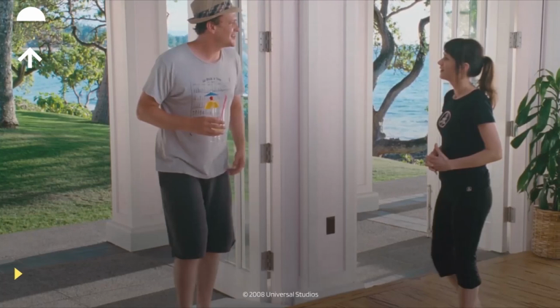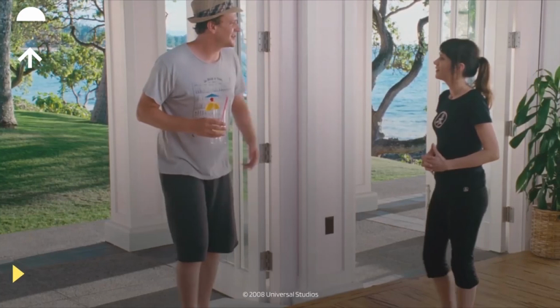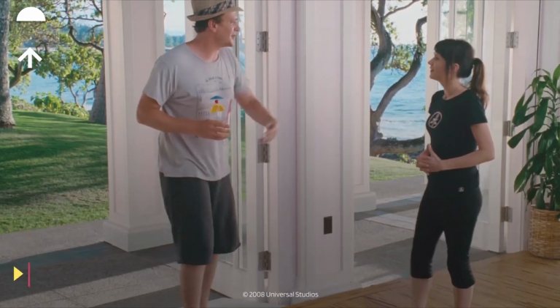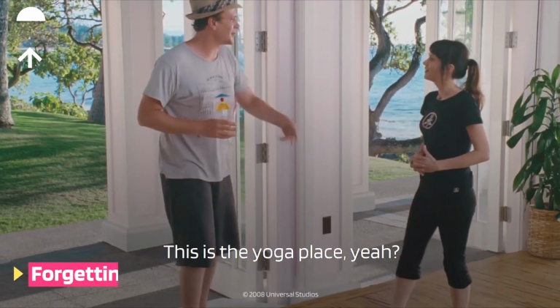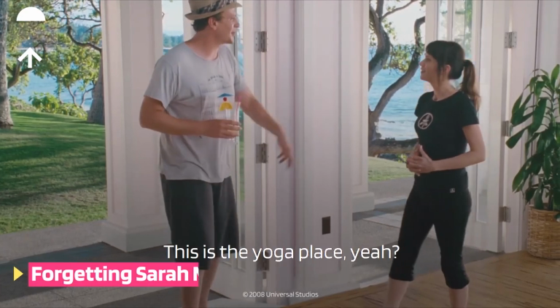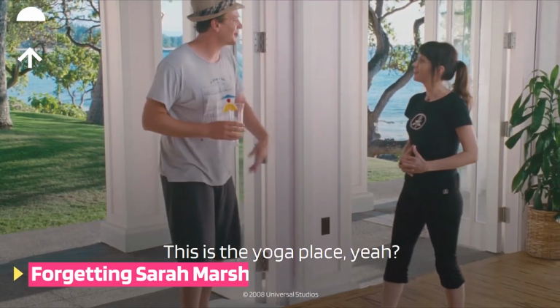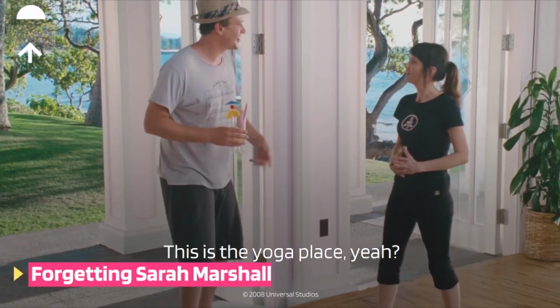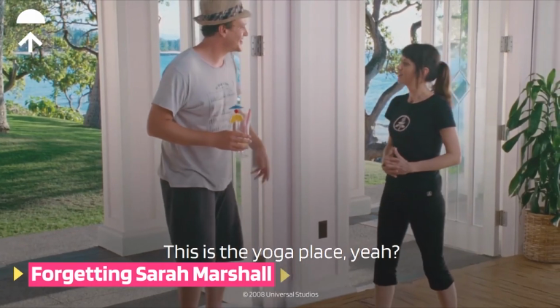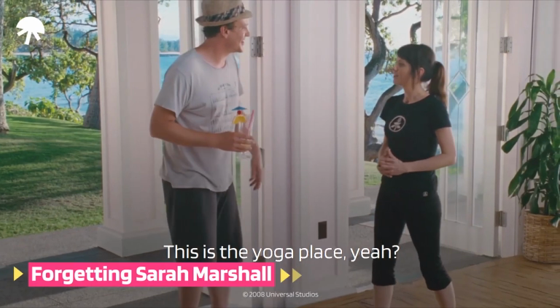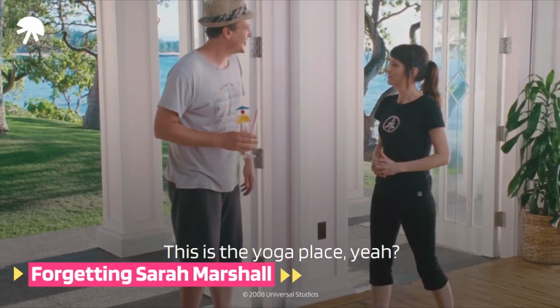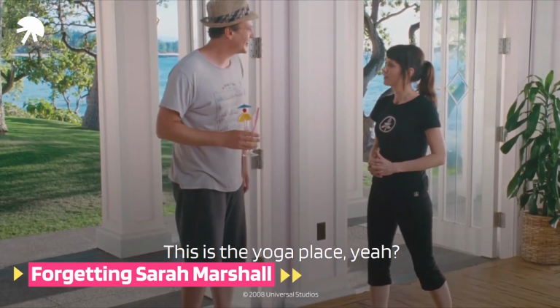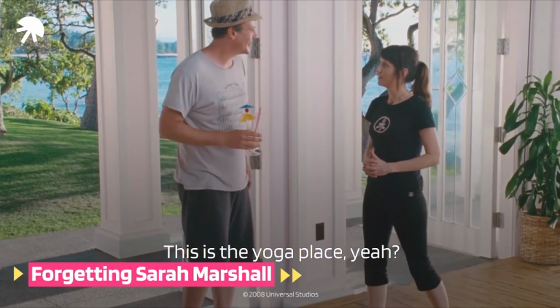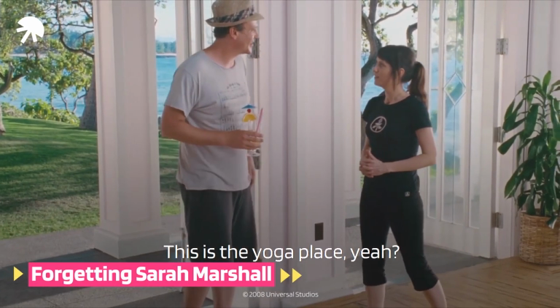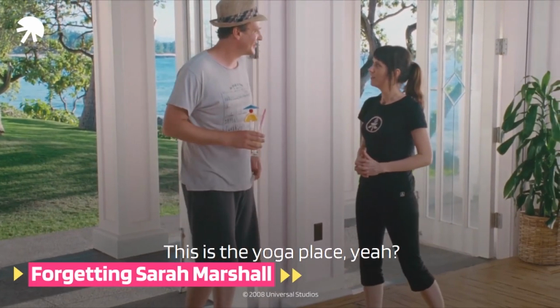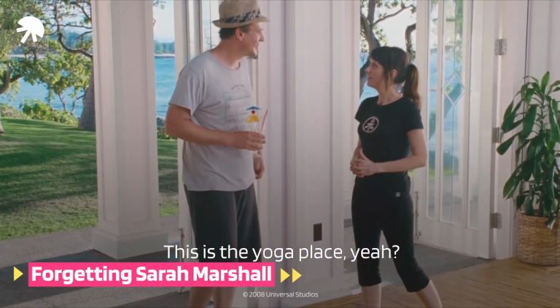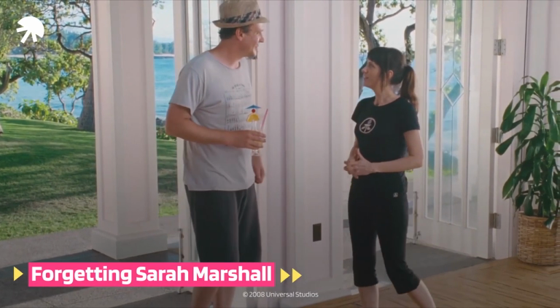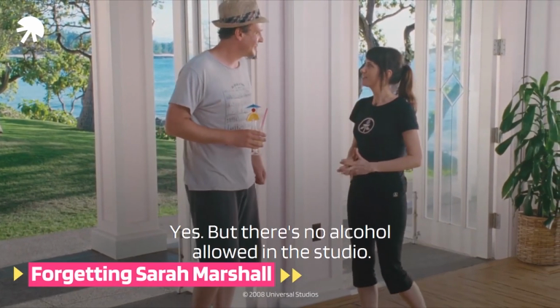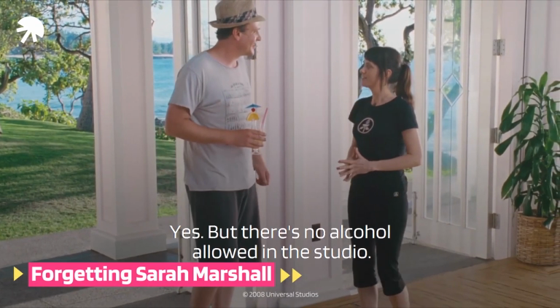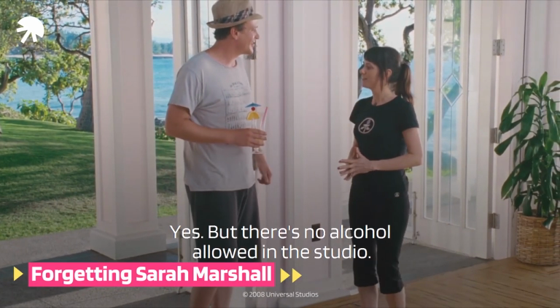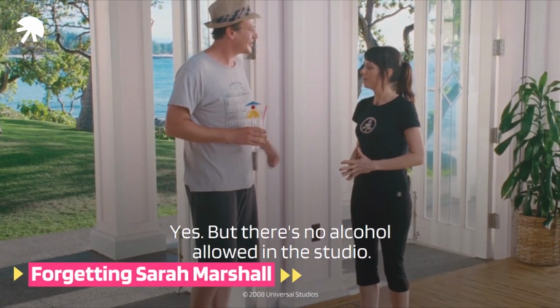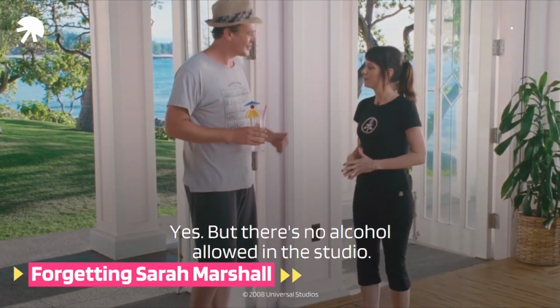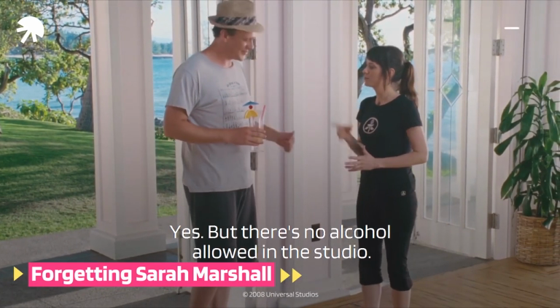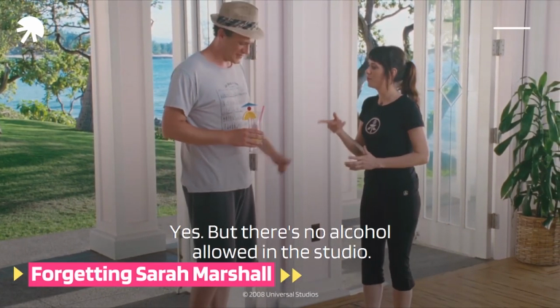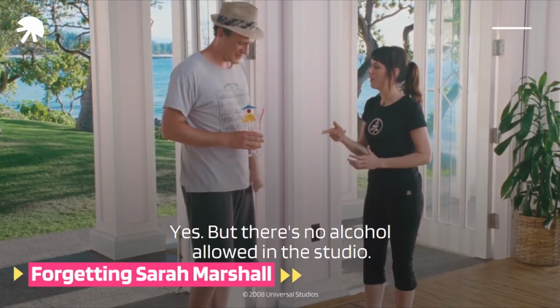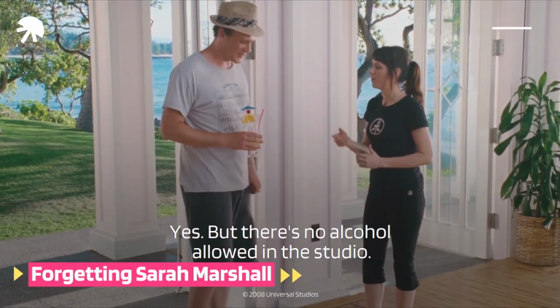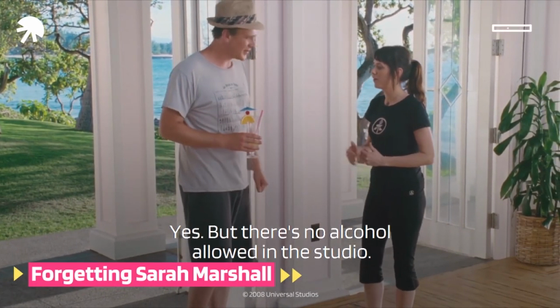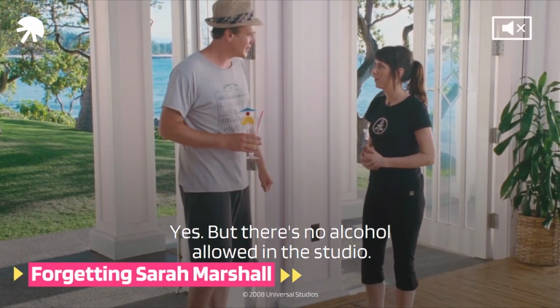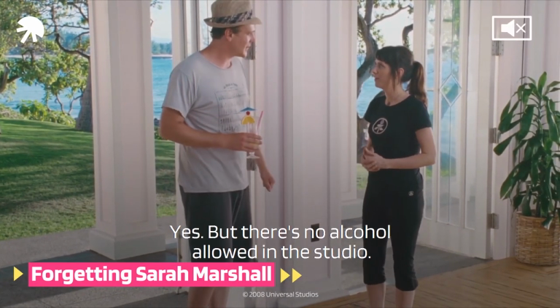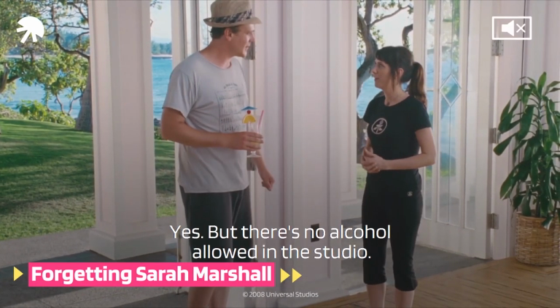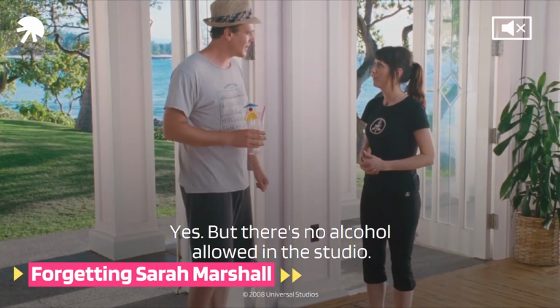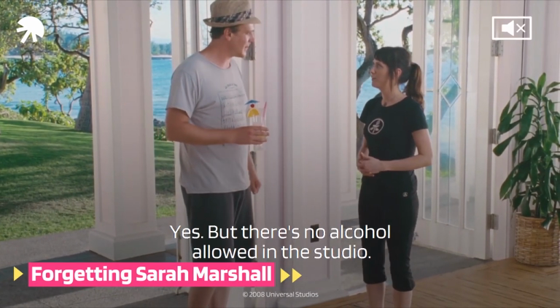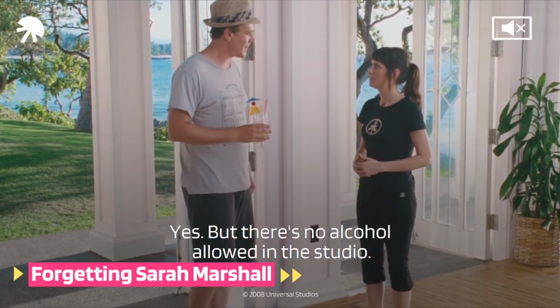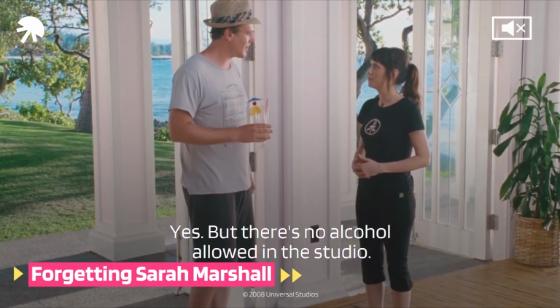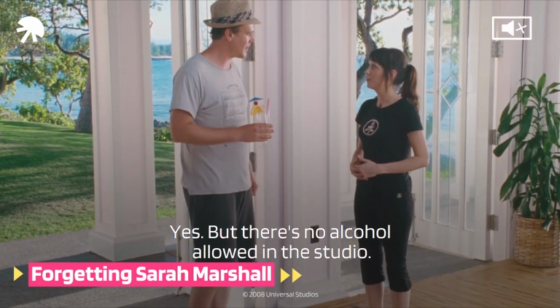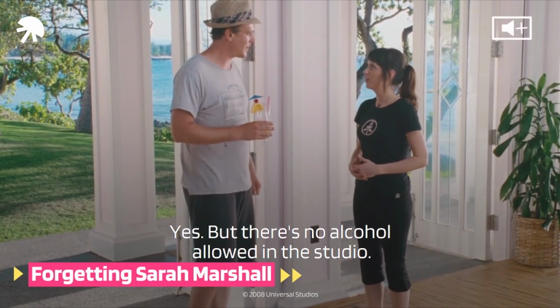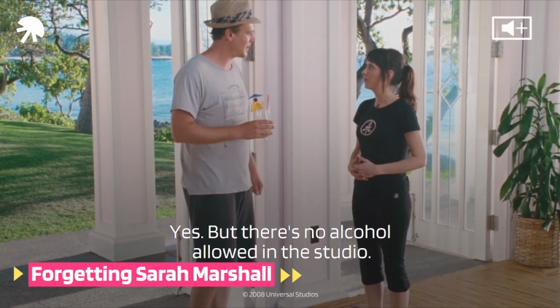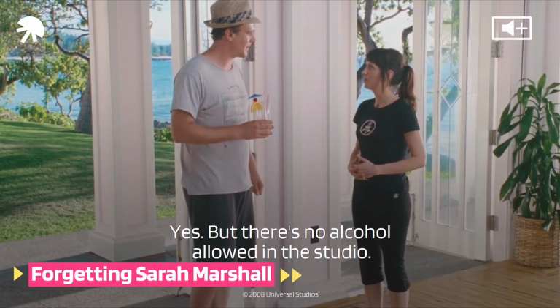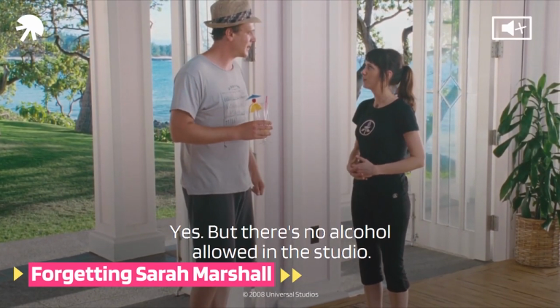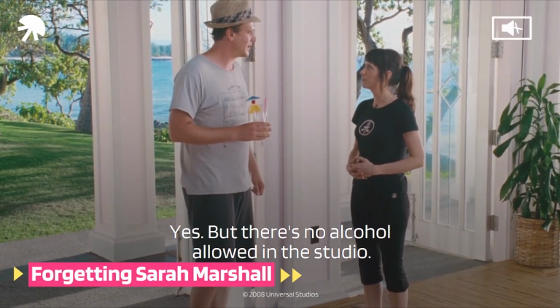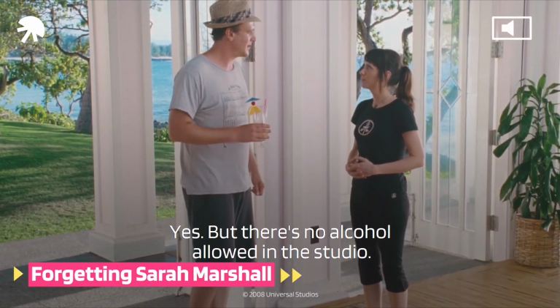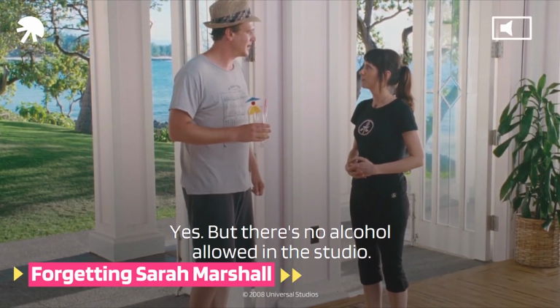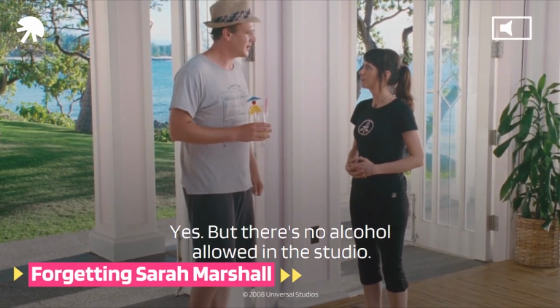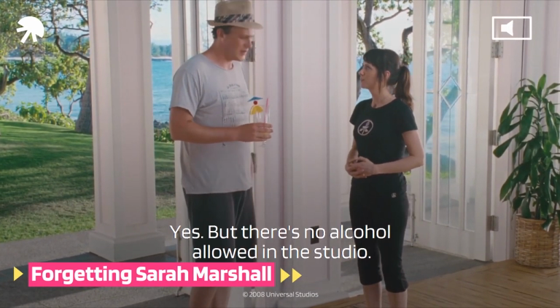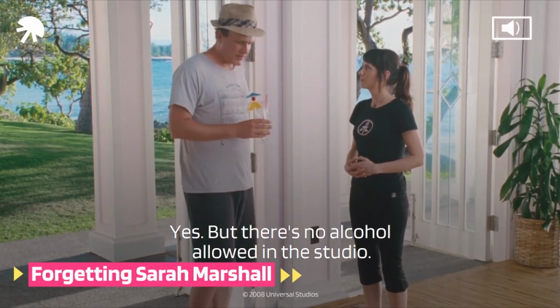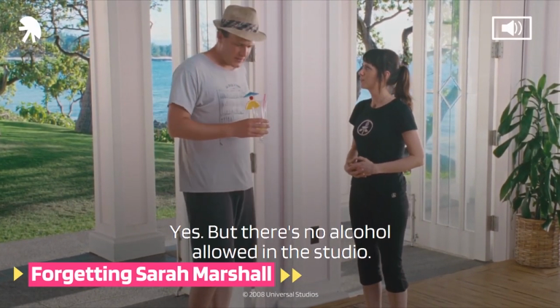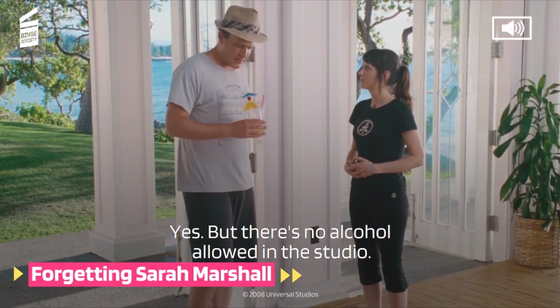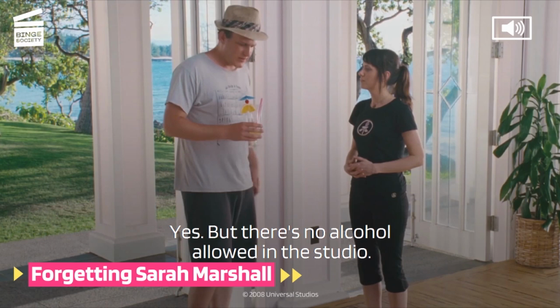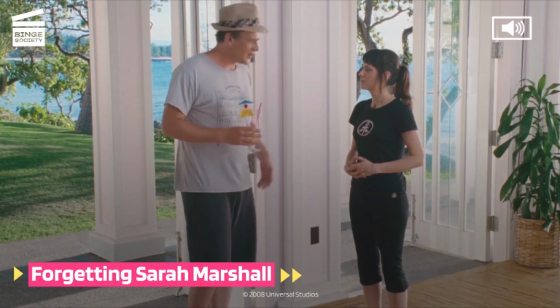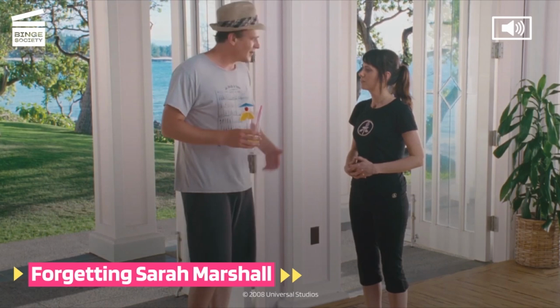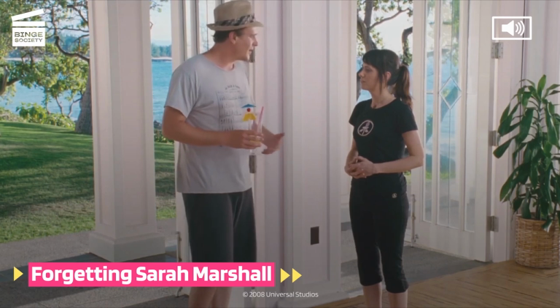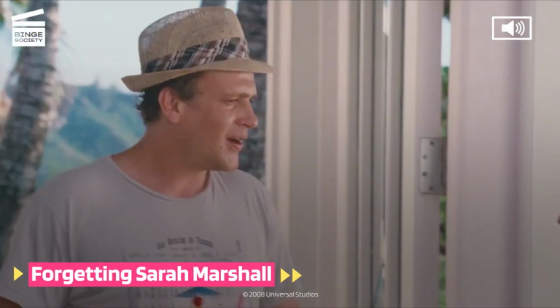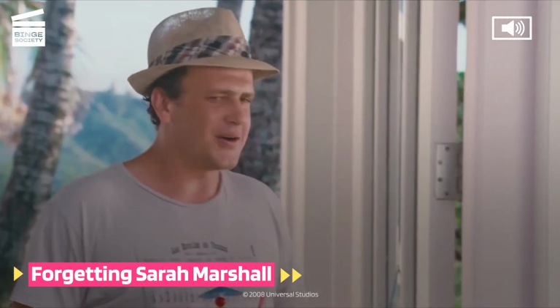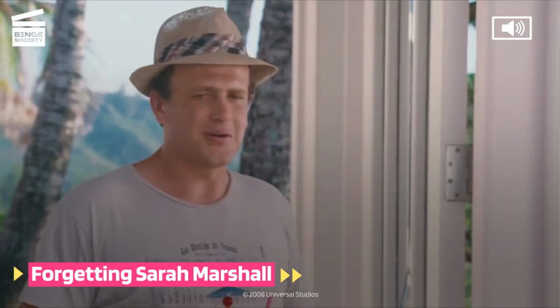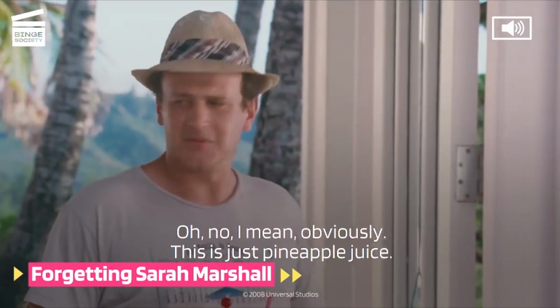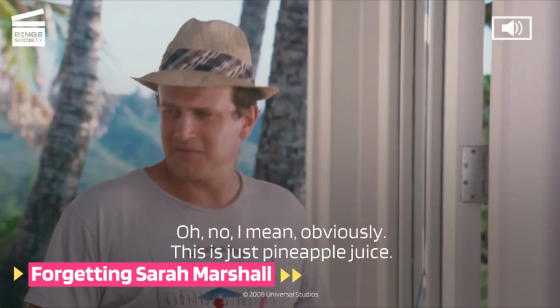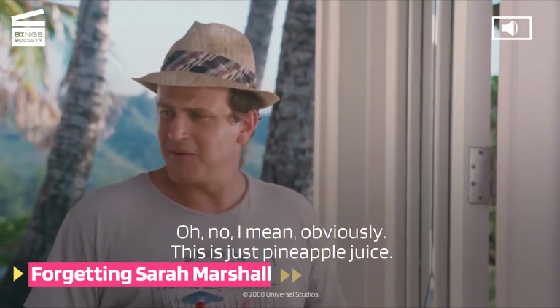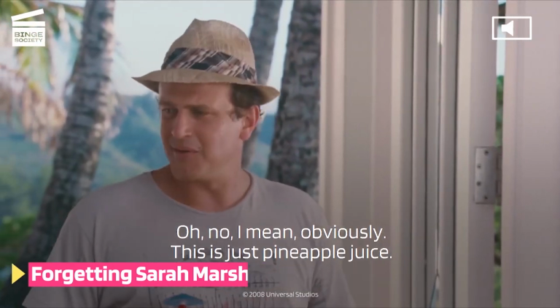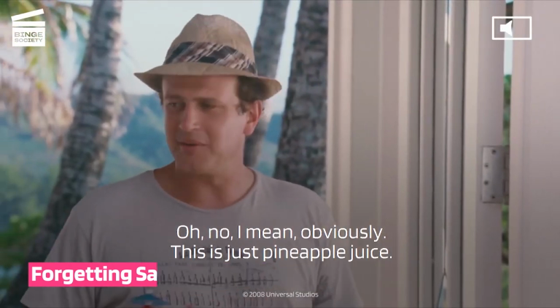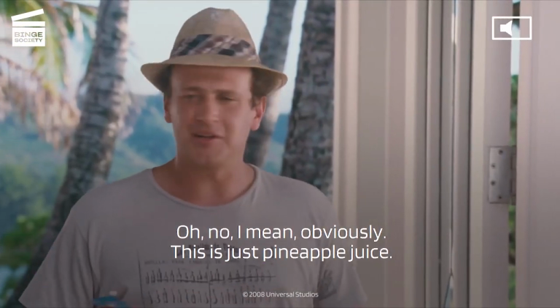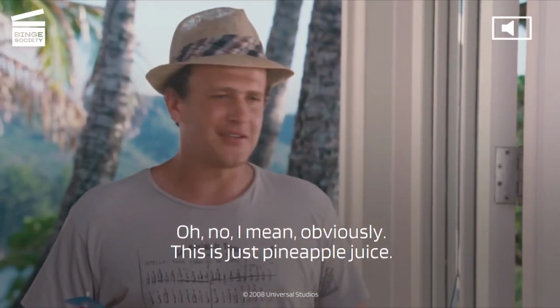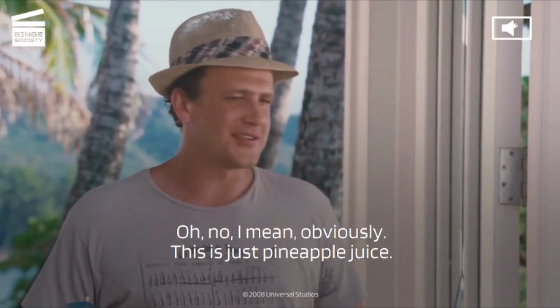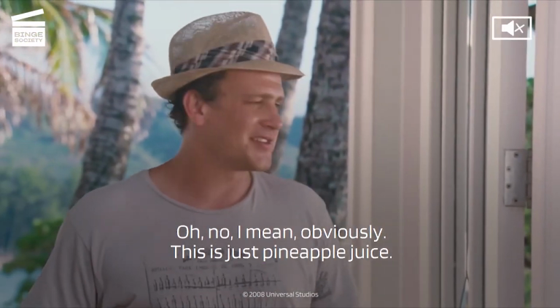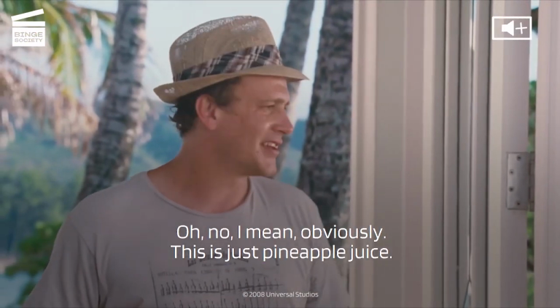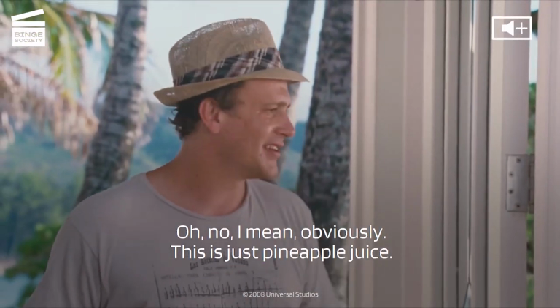This is the yoga place, yeah? Yes, but there's no alcohol allowed in the studio. Oh, no, I mean, obviously.